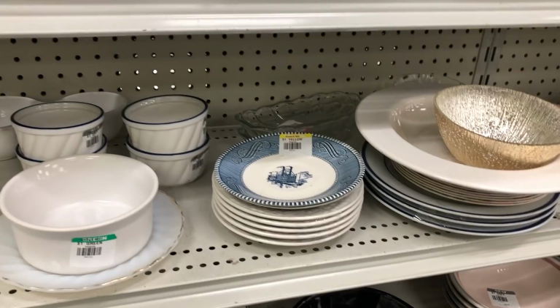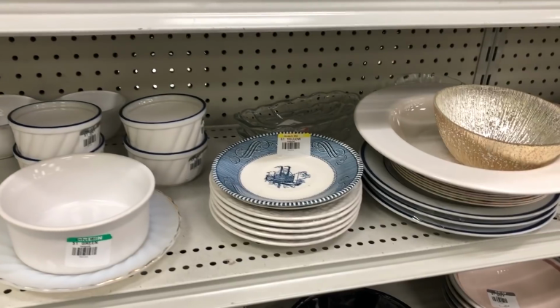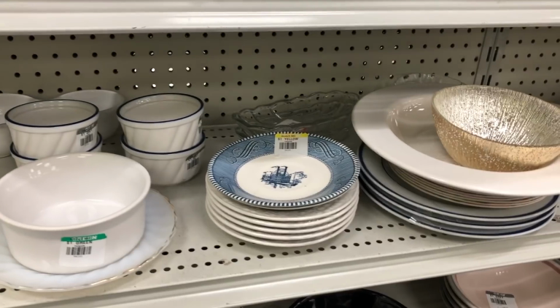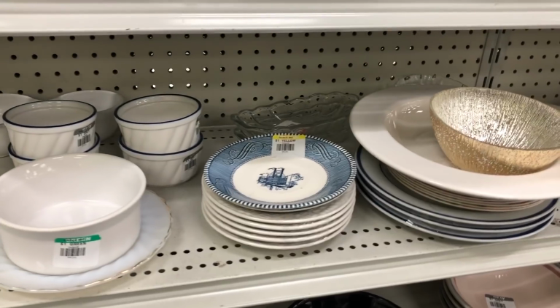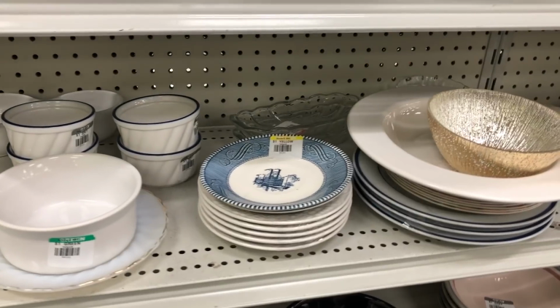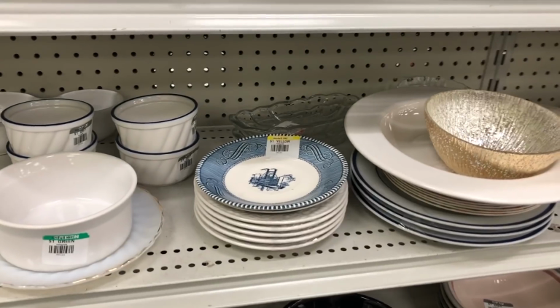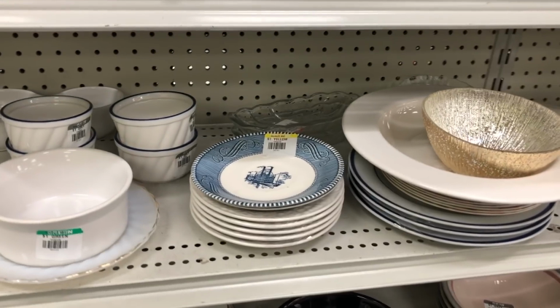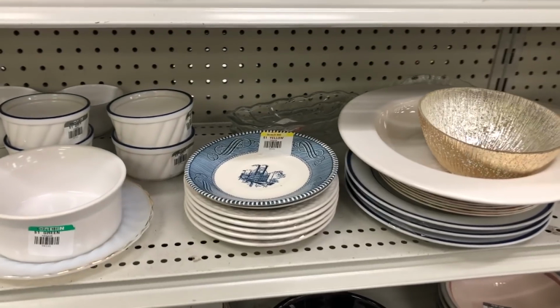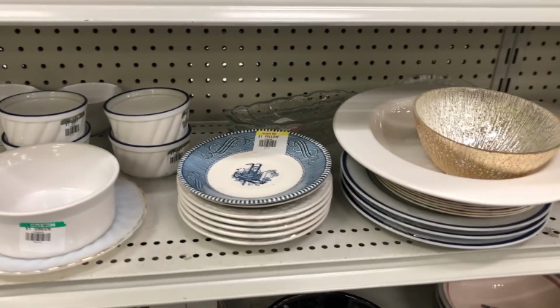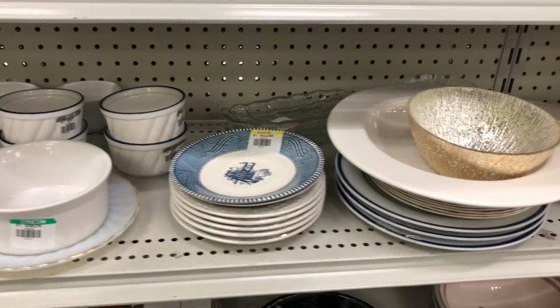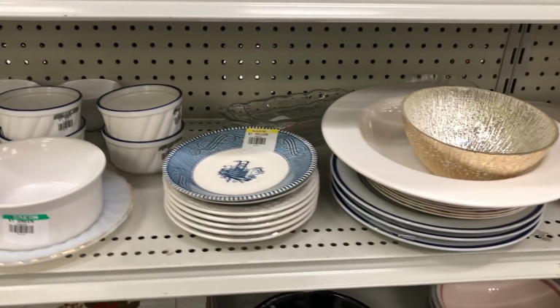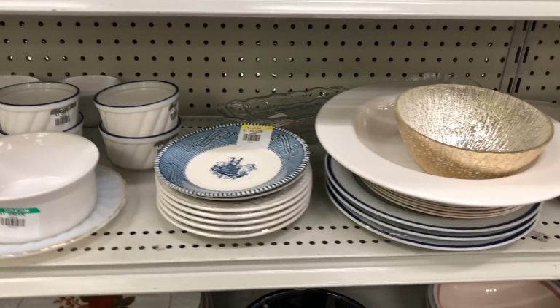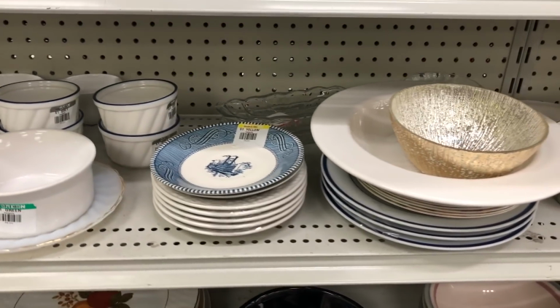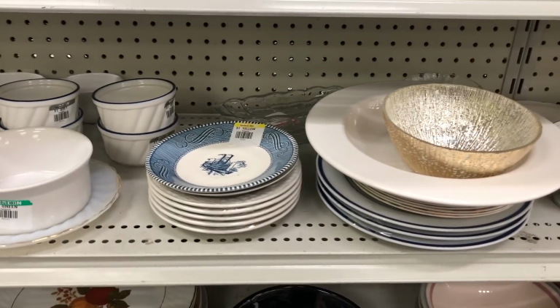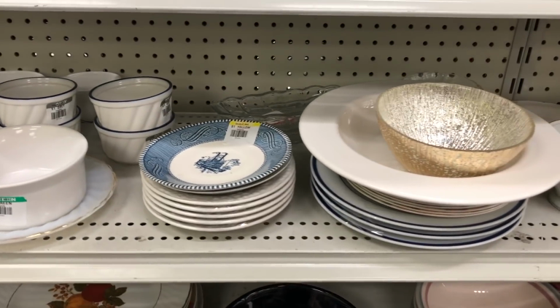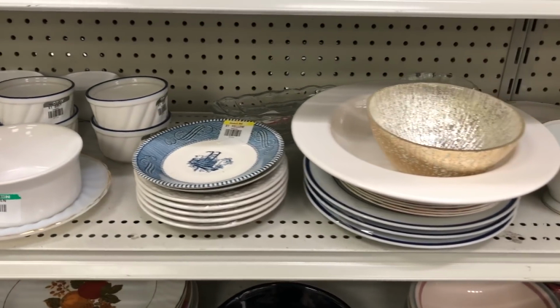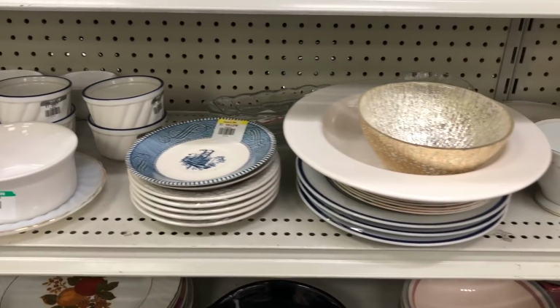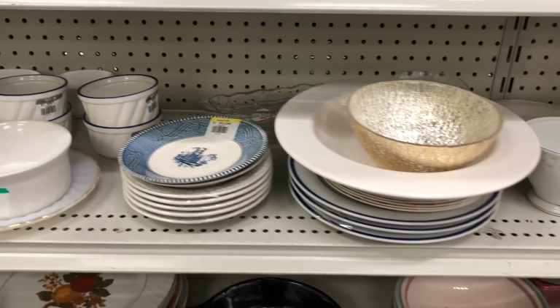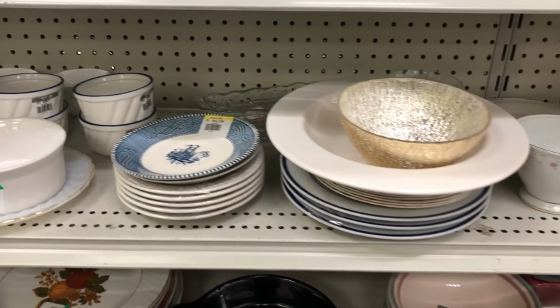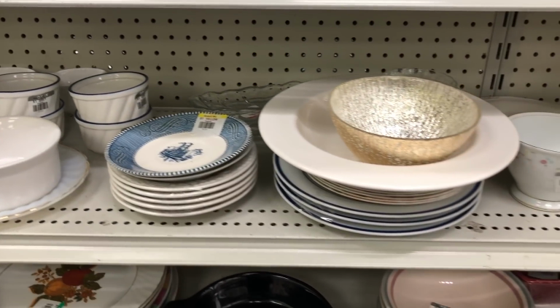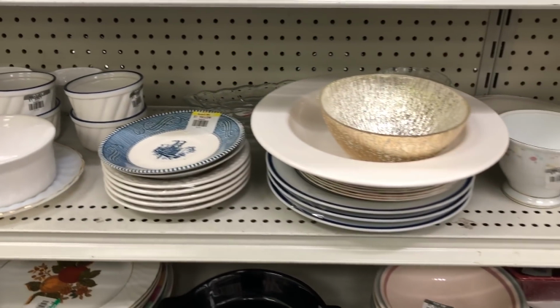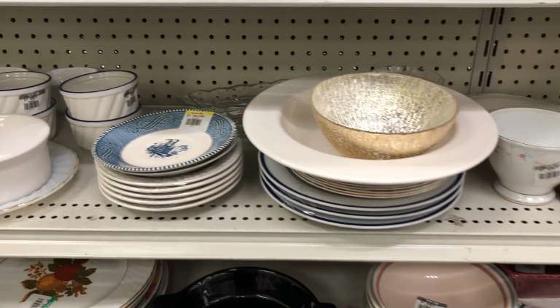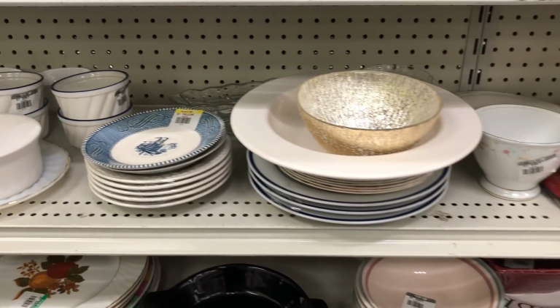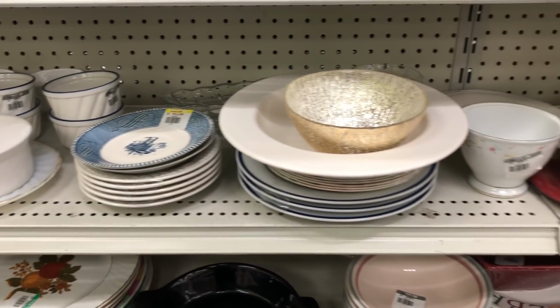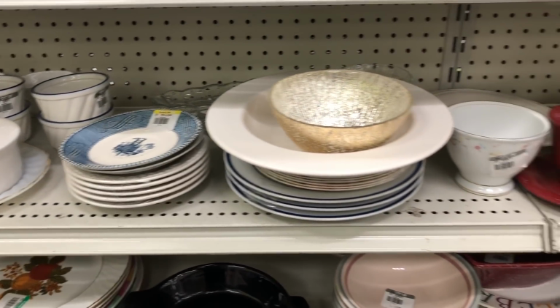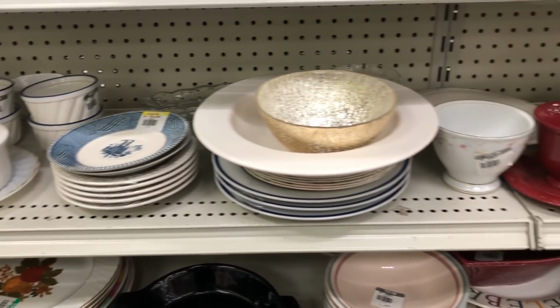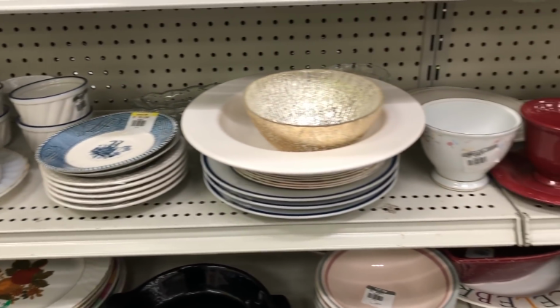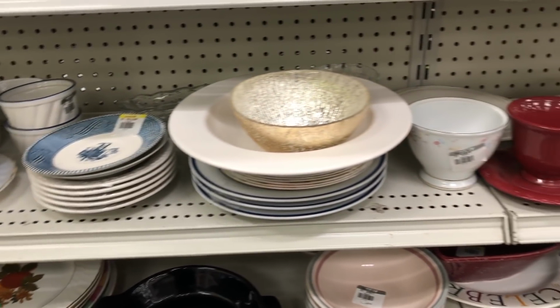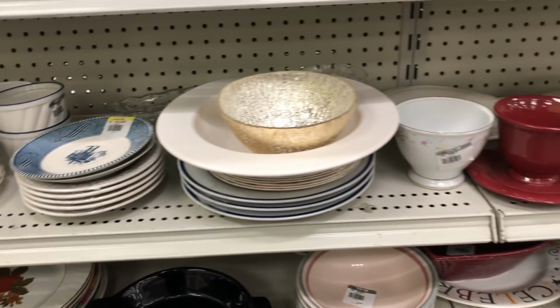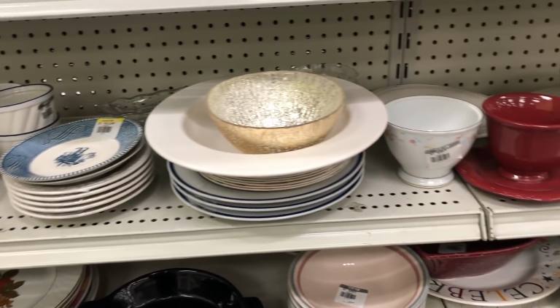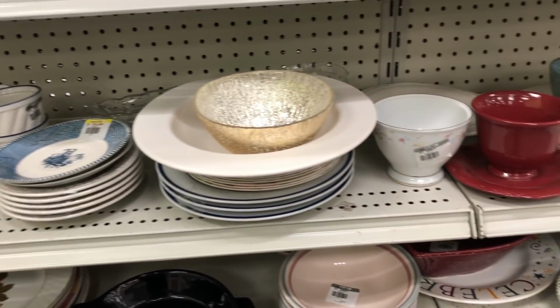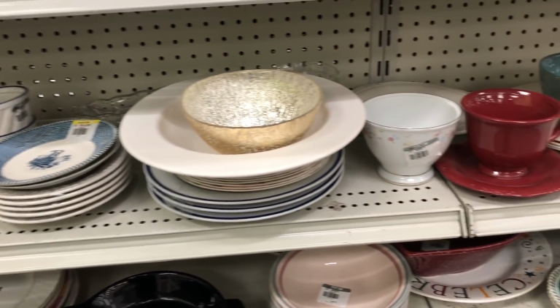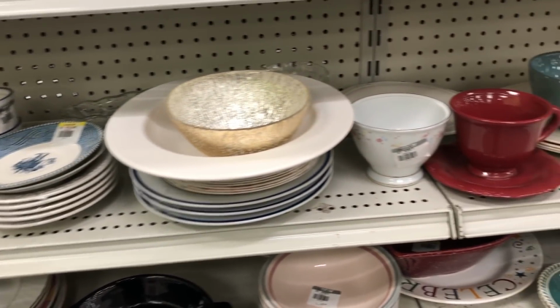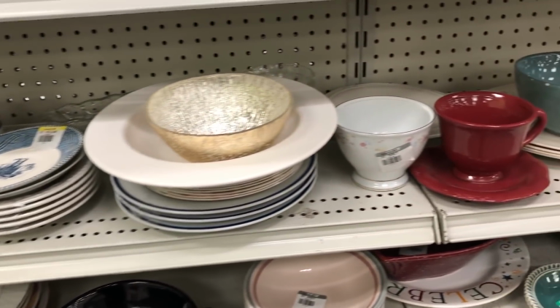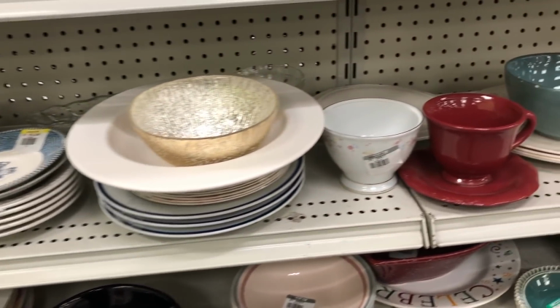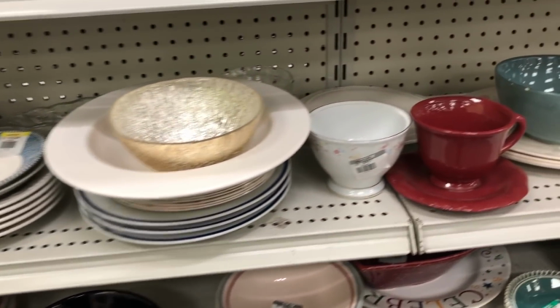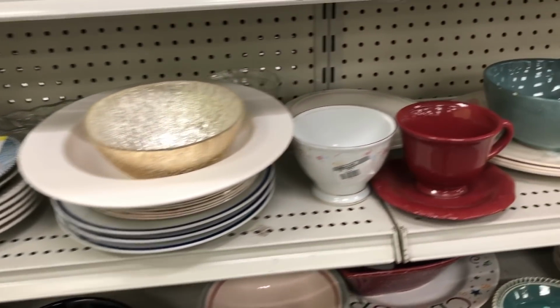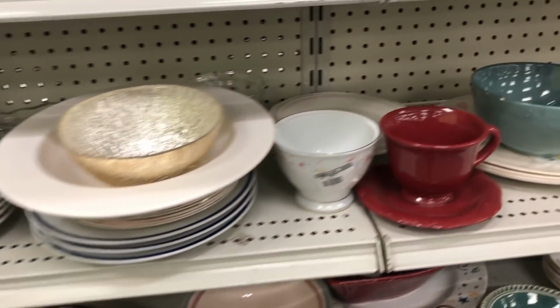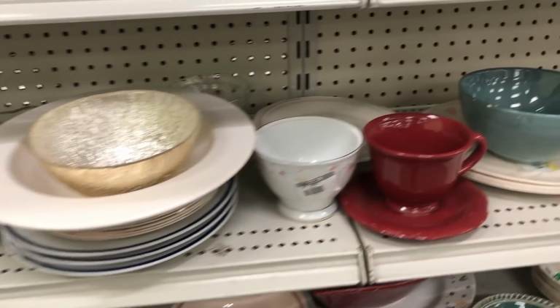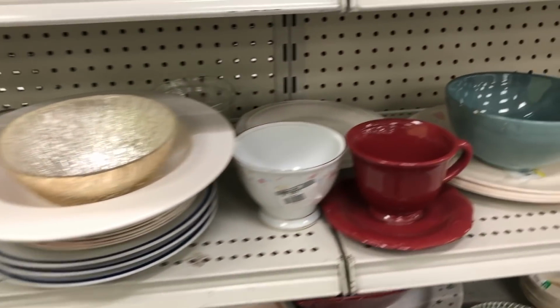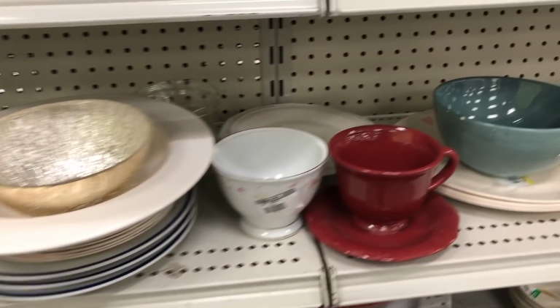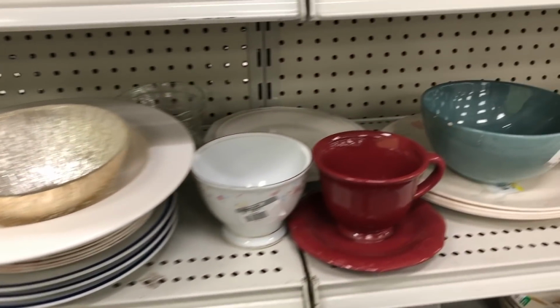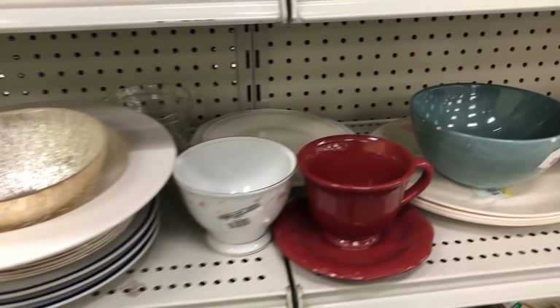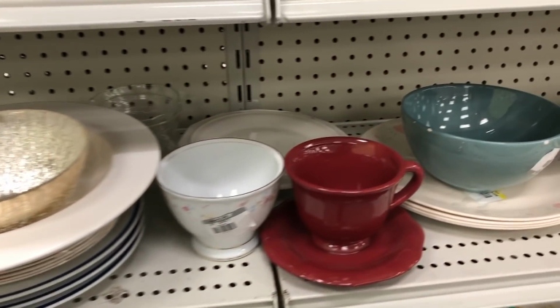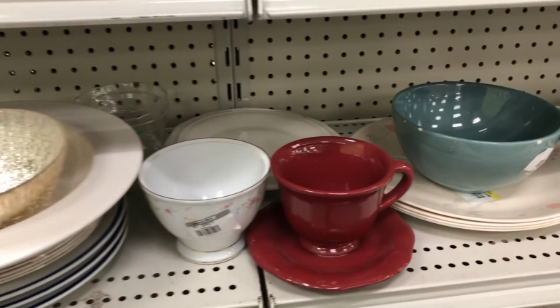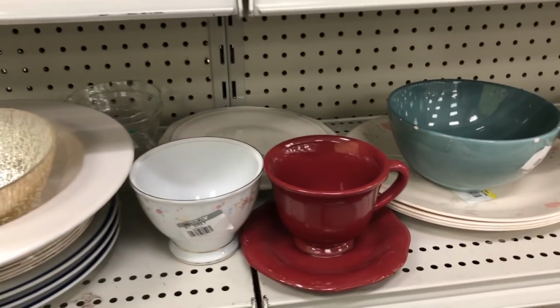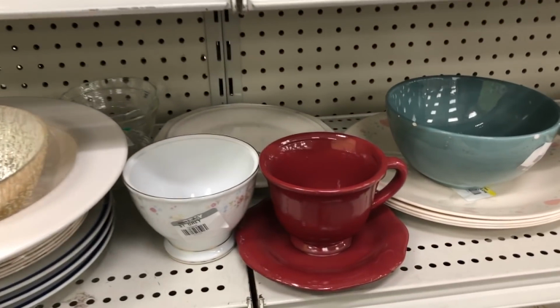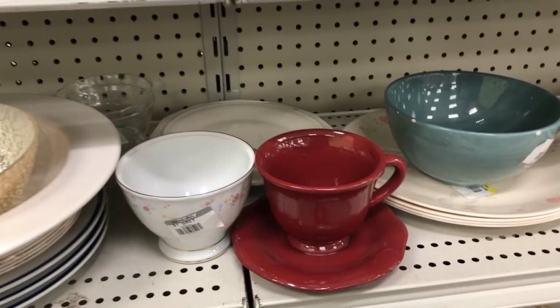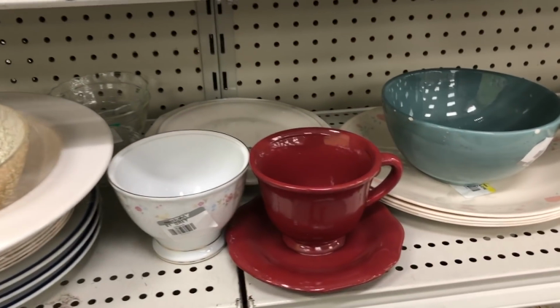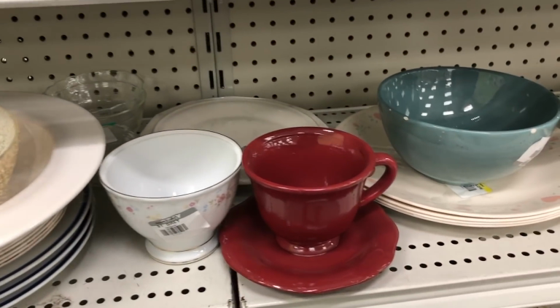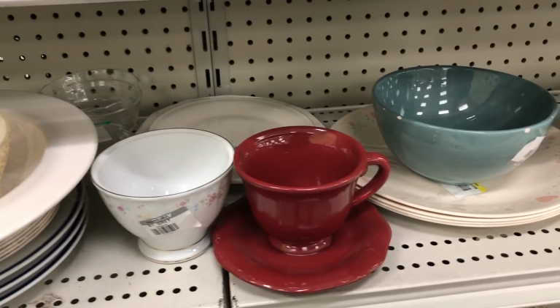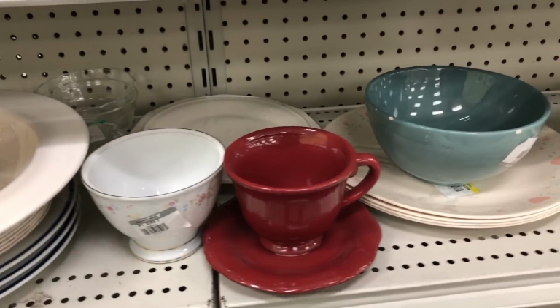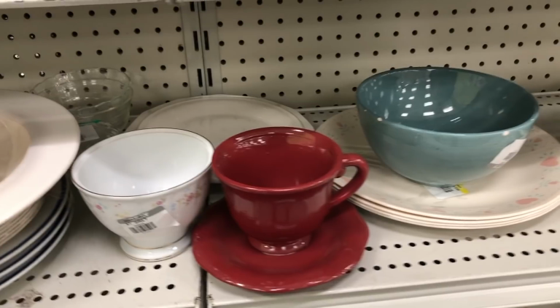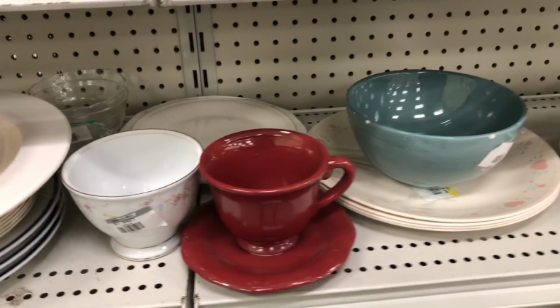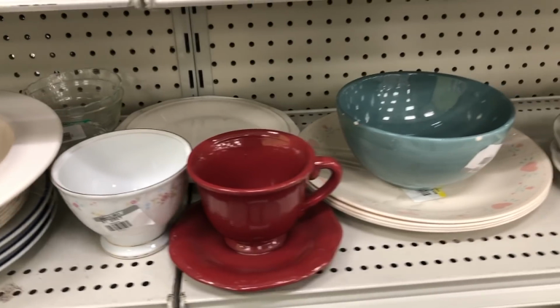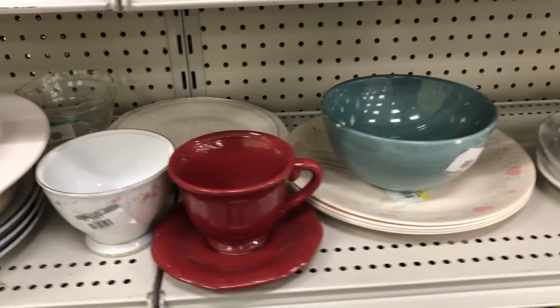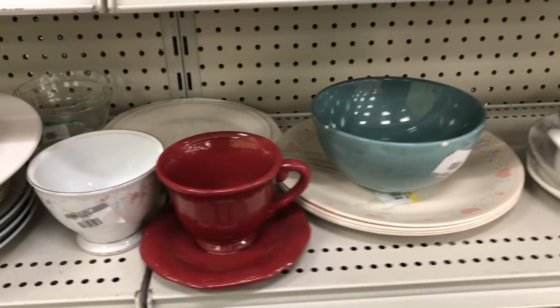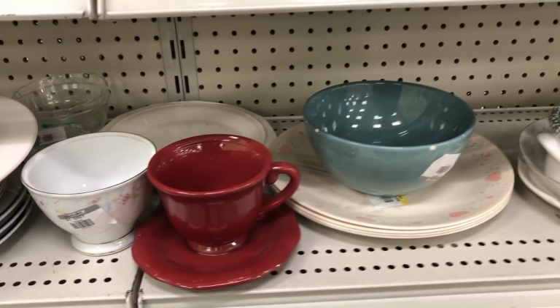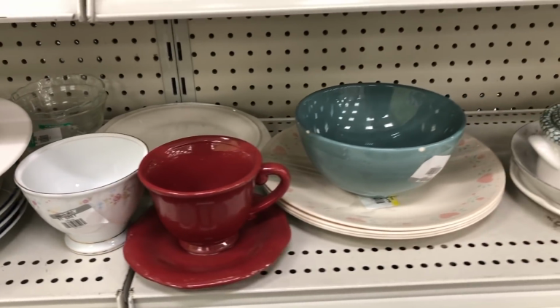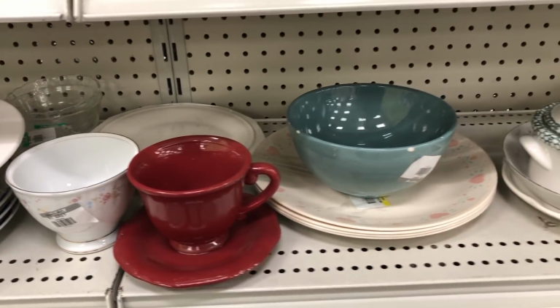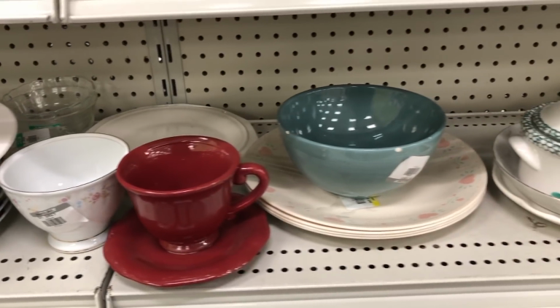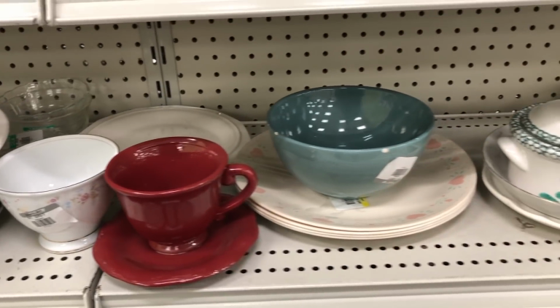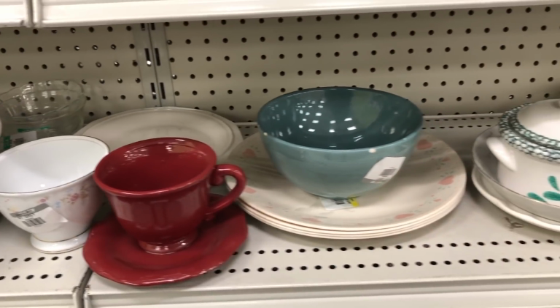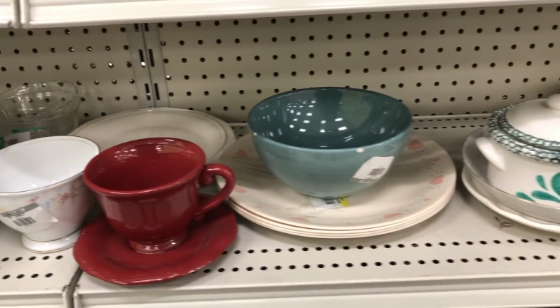Hey Nesters! Welcome back to my channel. Today we're going back to Goodwill to do some more shopping. Let's see what we can find today.